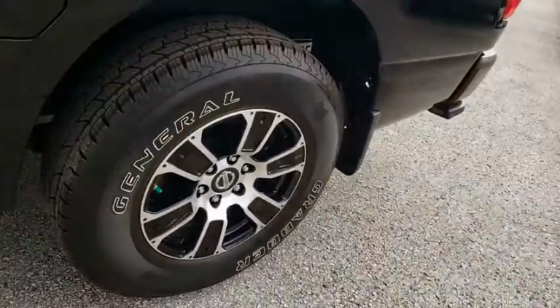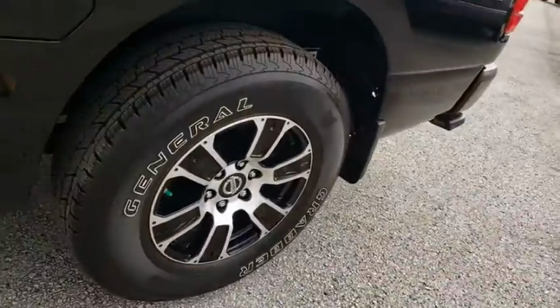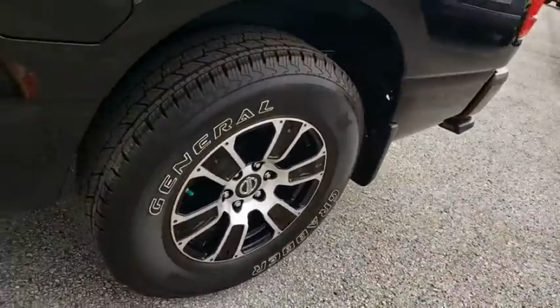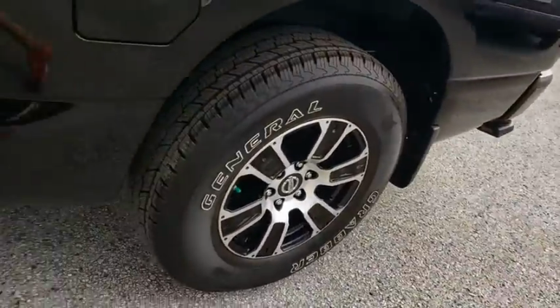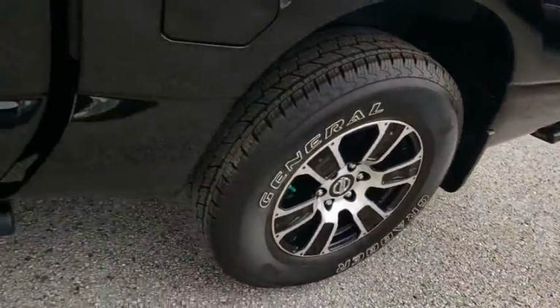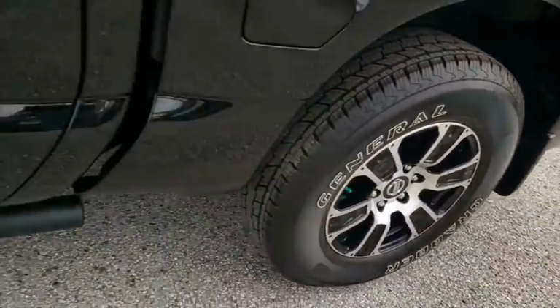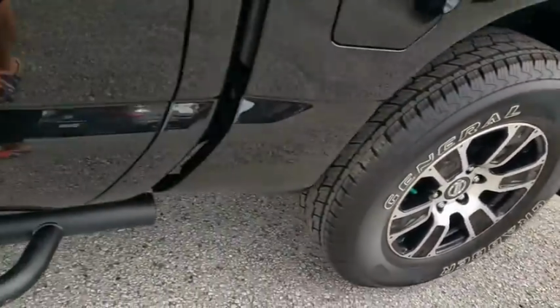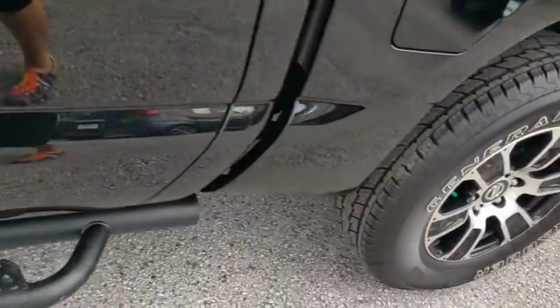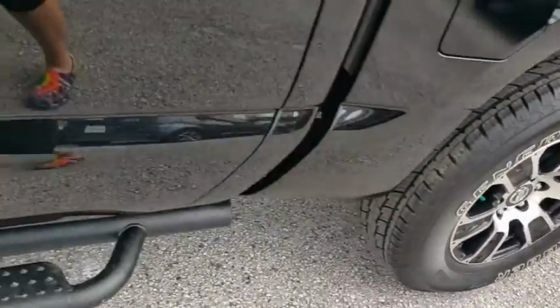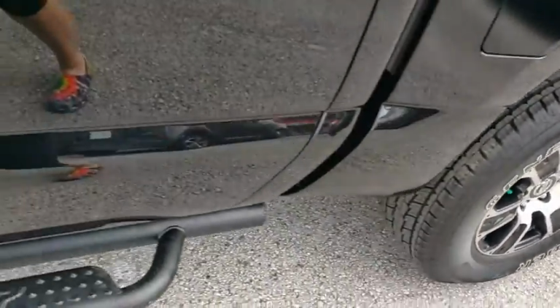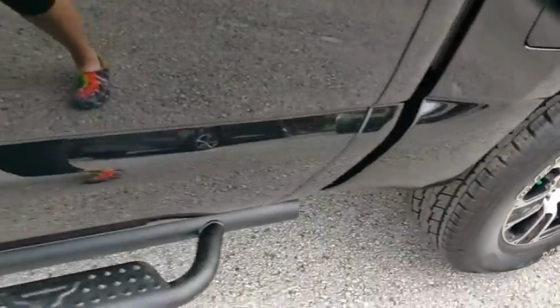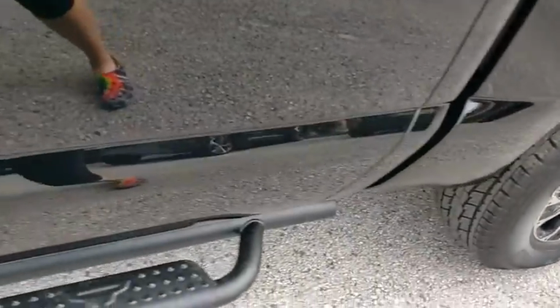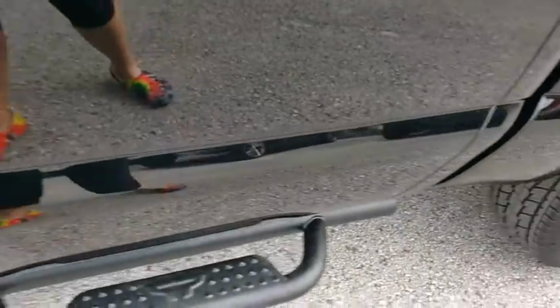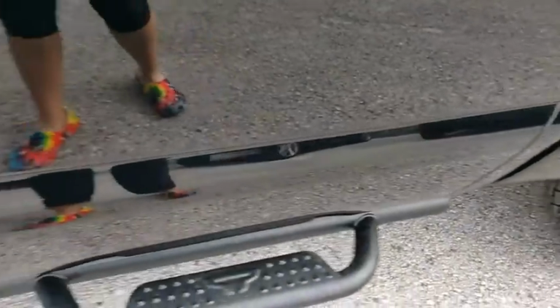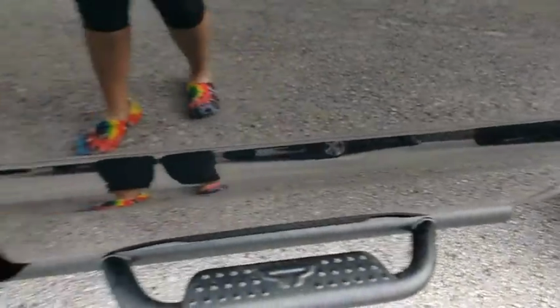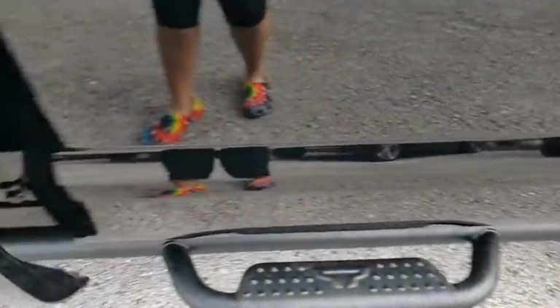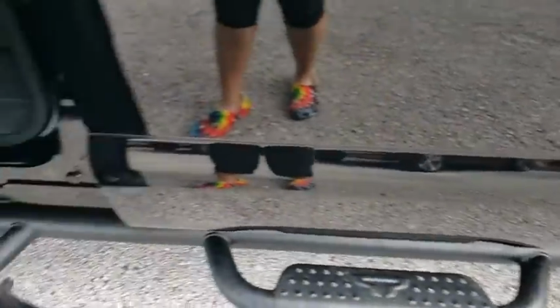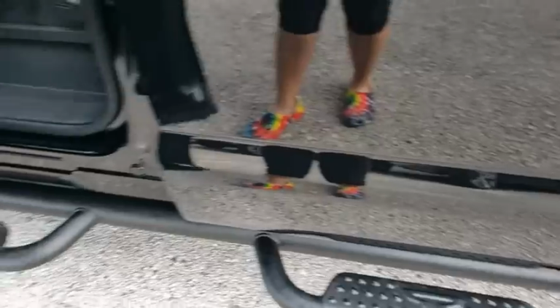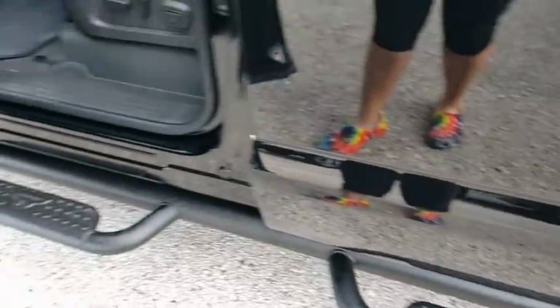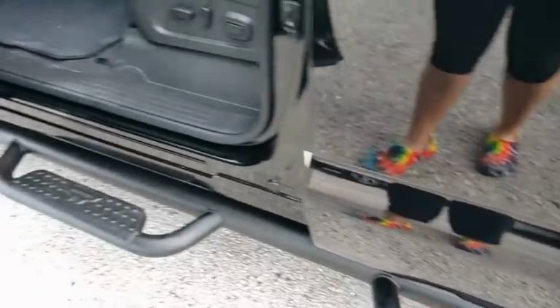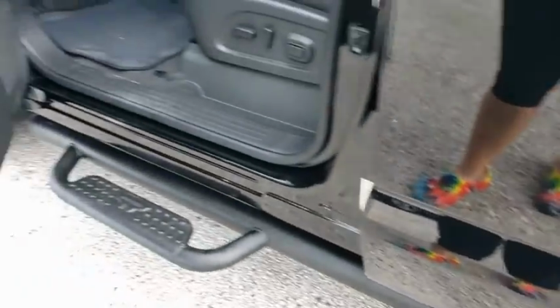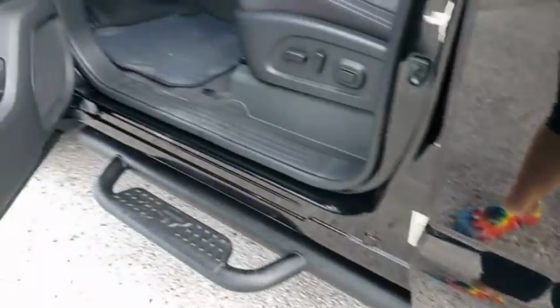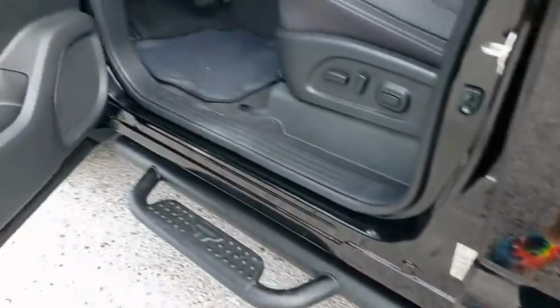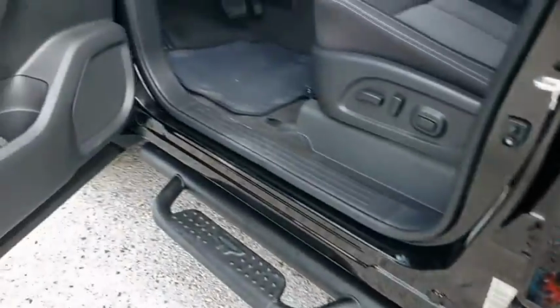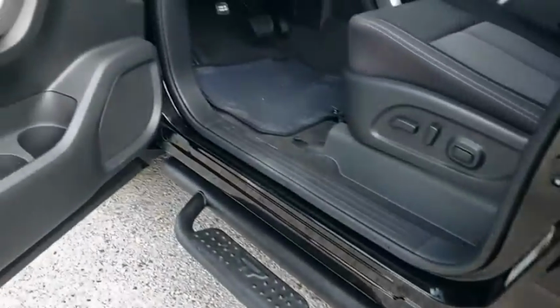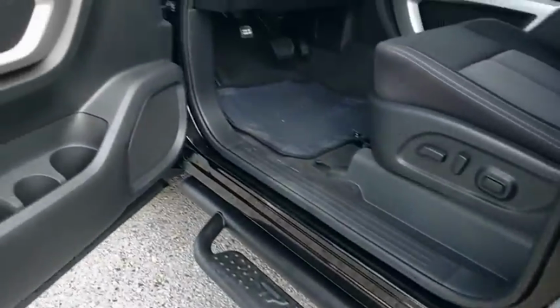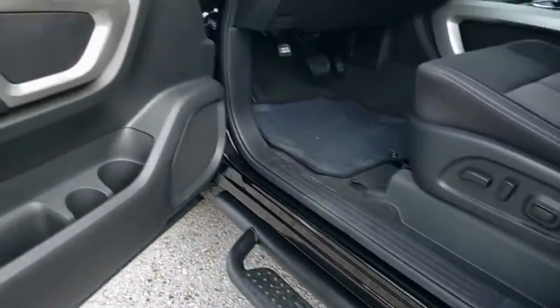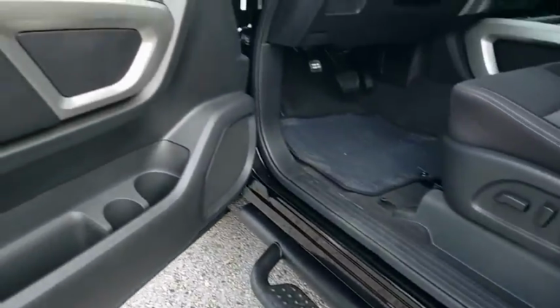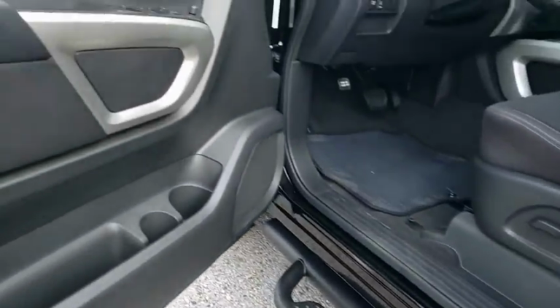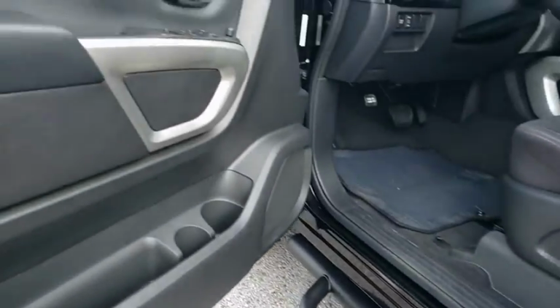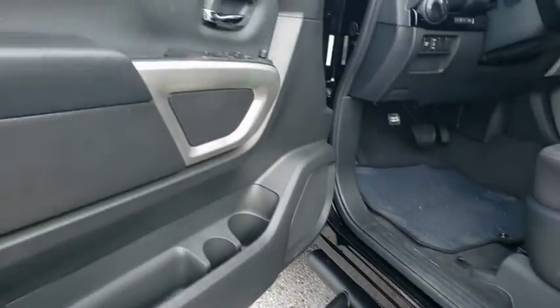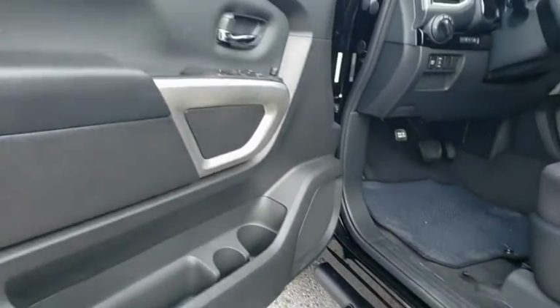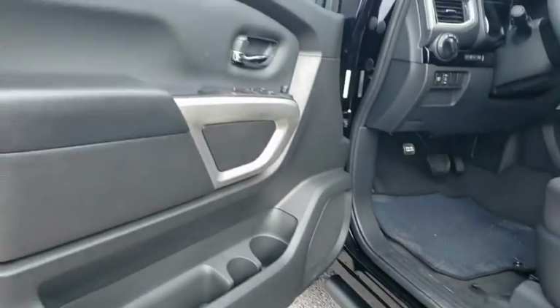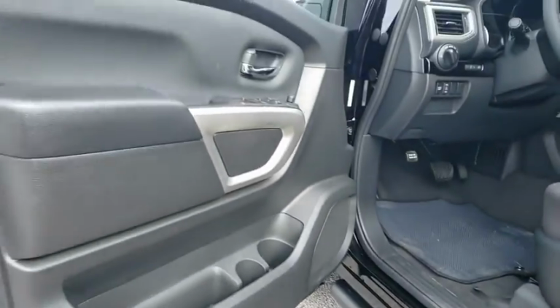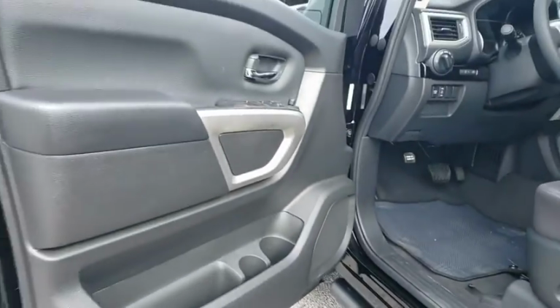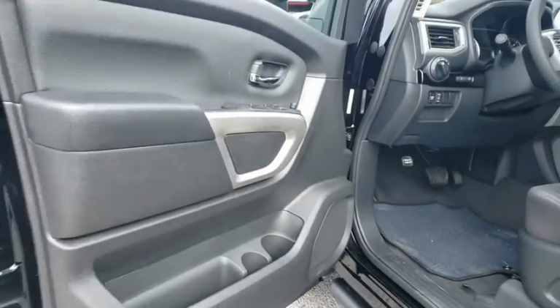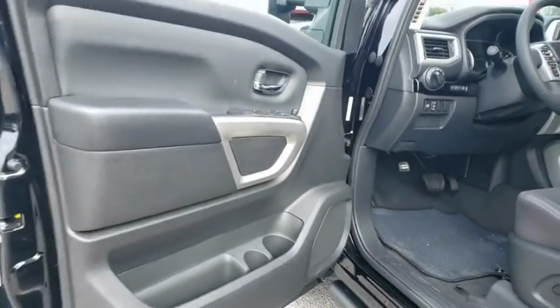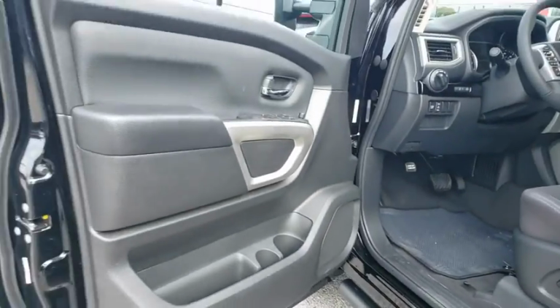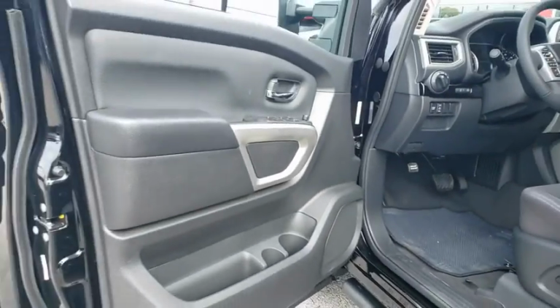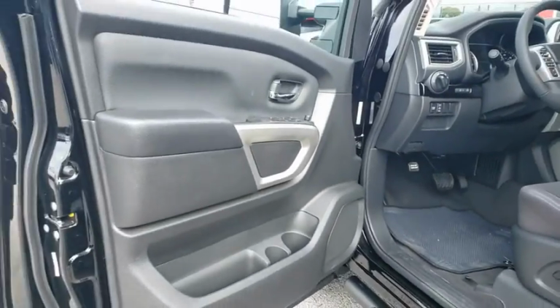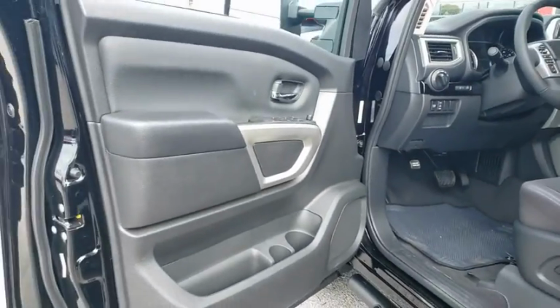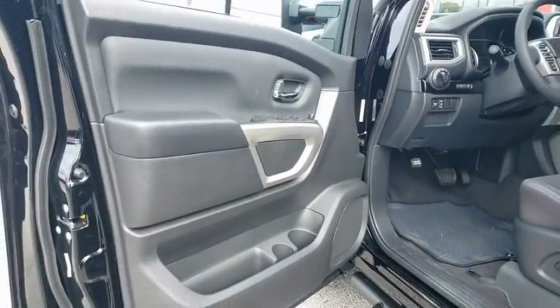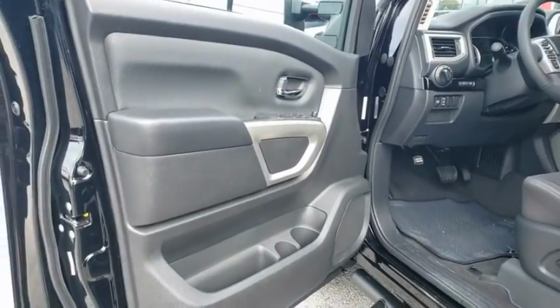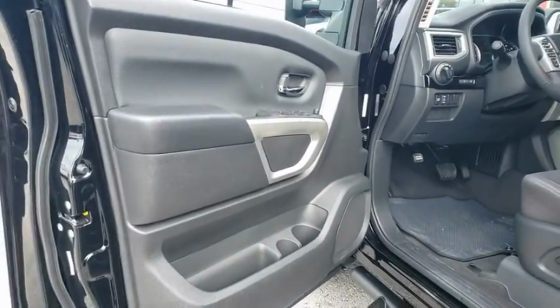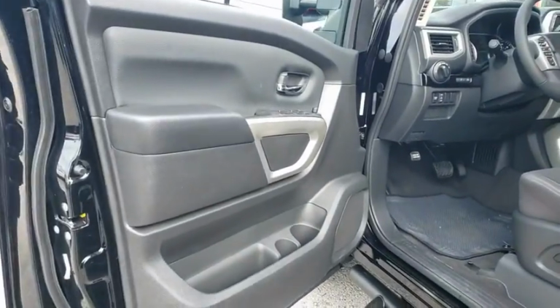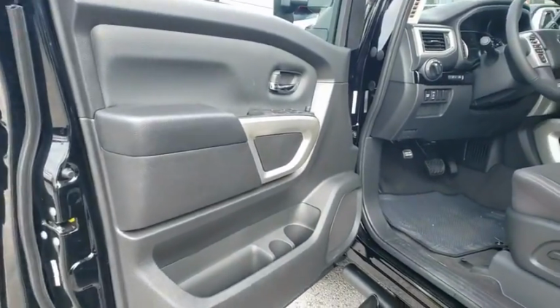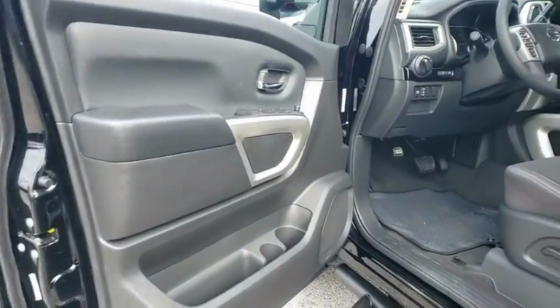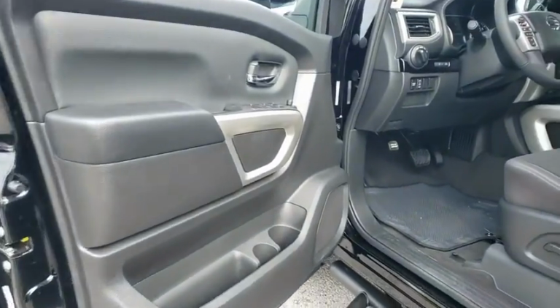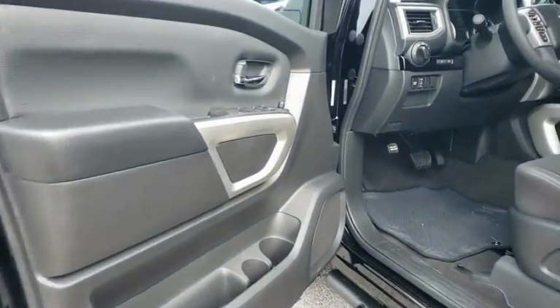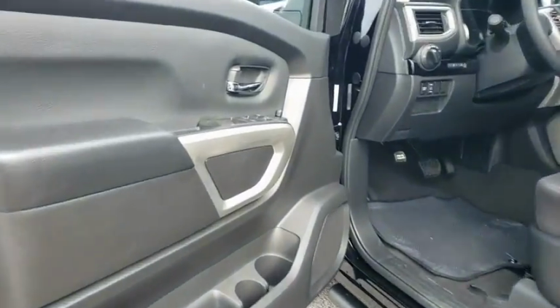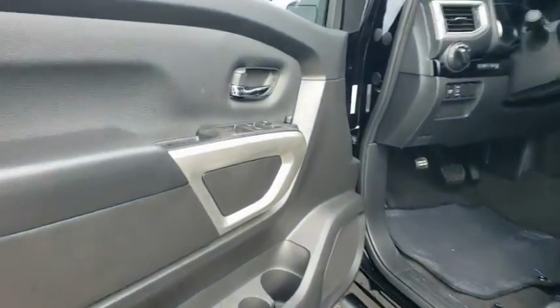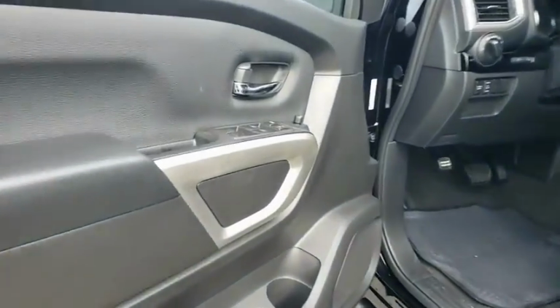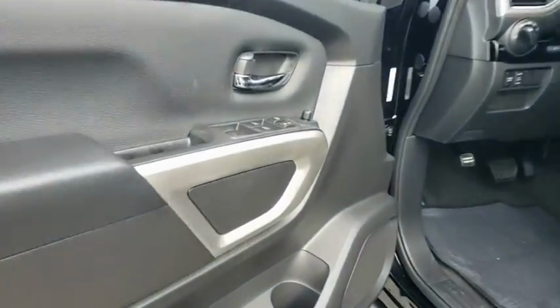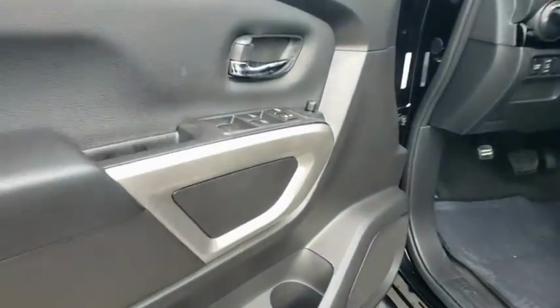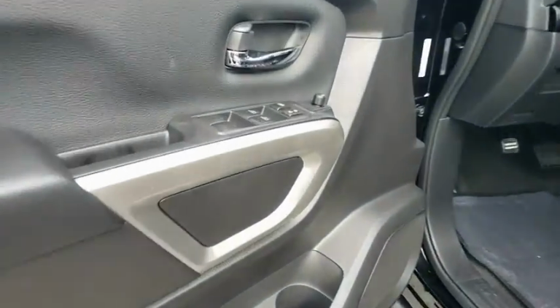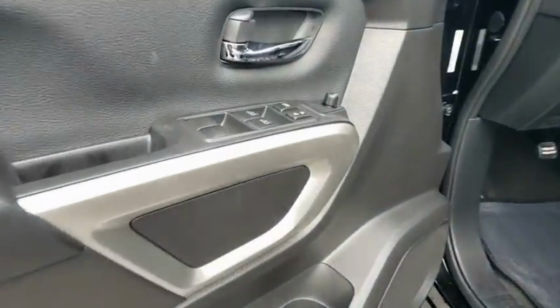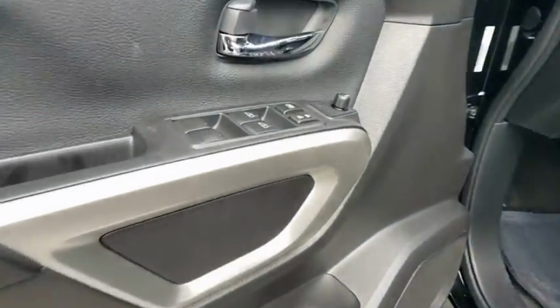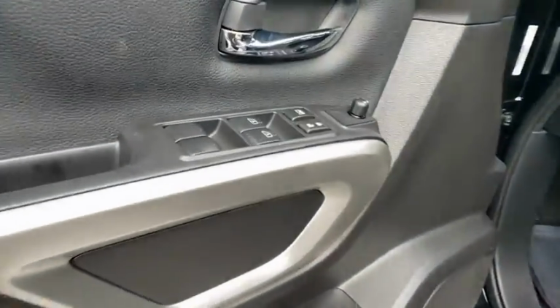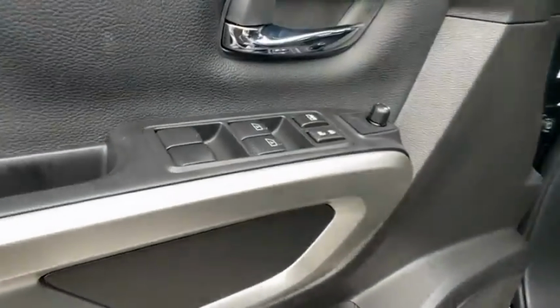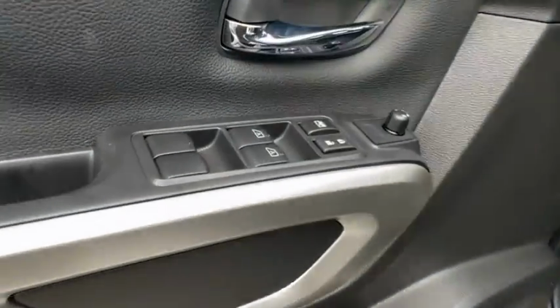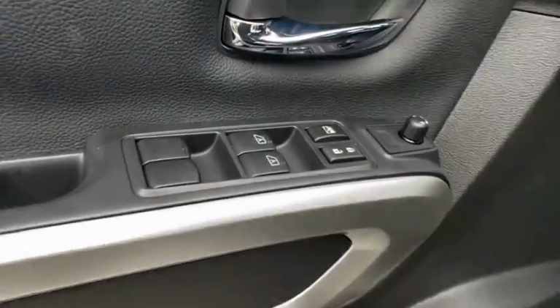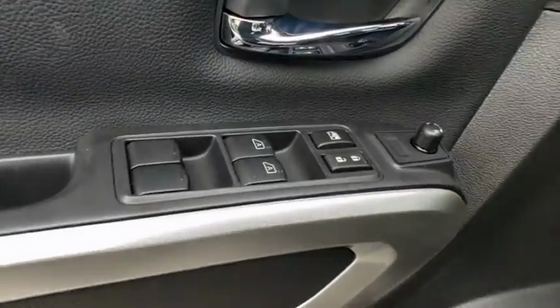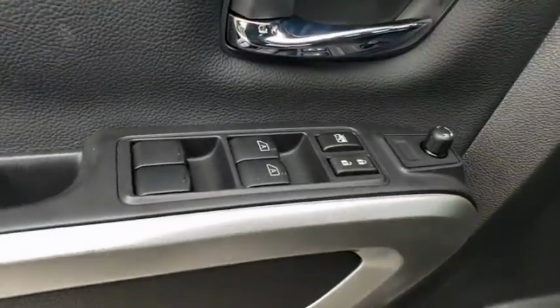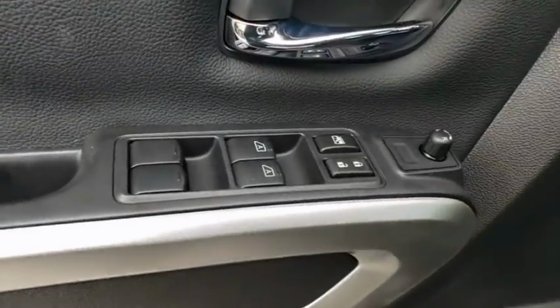Tachometer, brake assist, overhead console, panic alarm, remote keyless entry, and trailer brake controller.